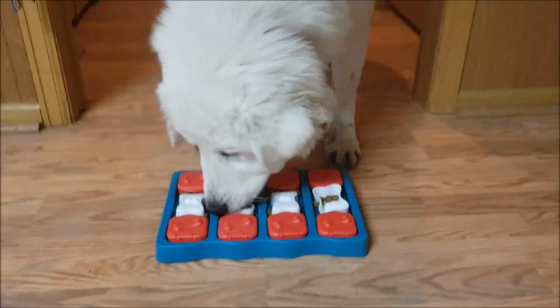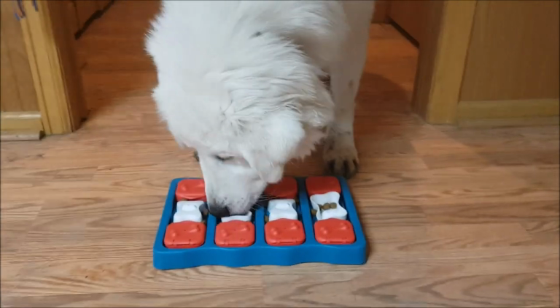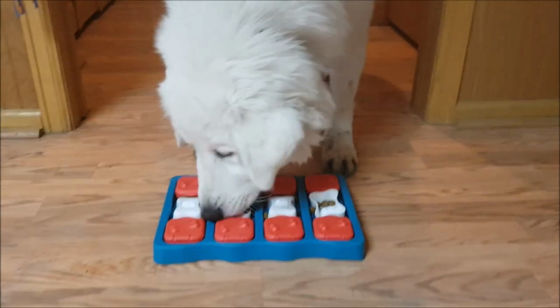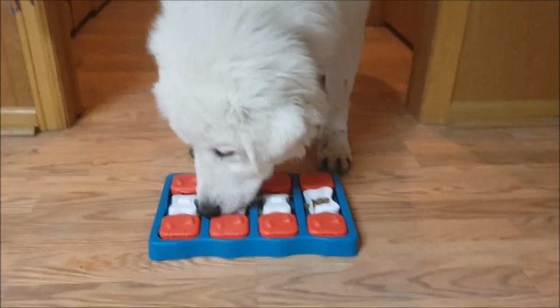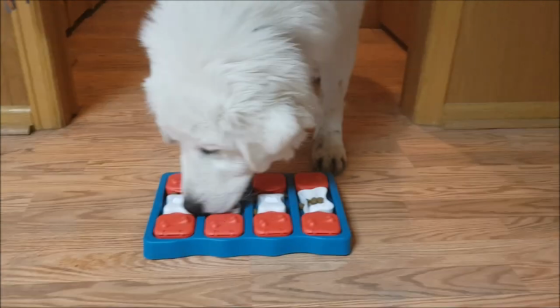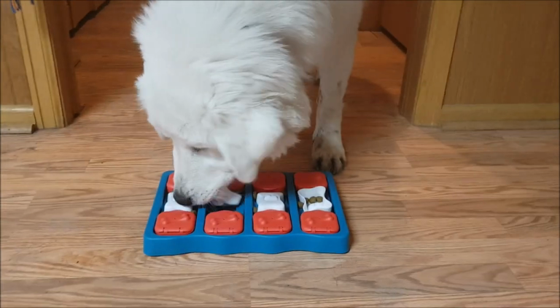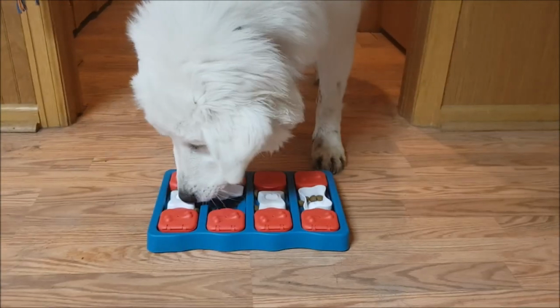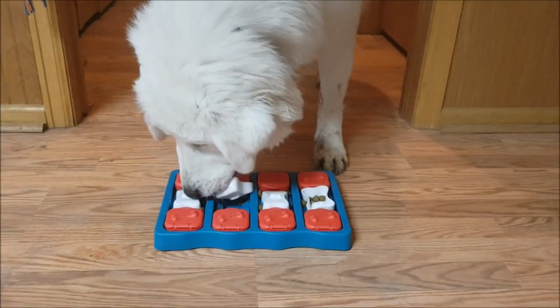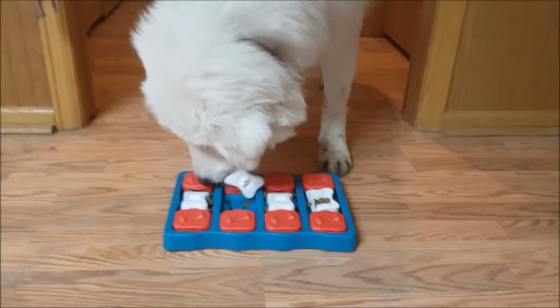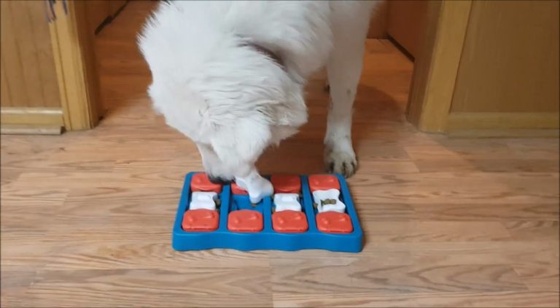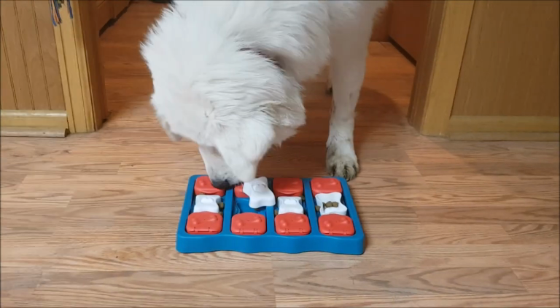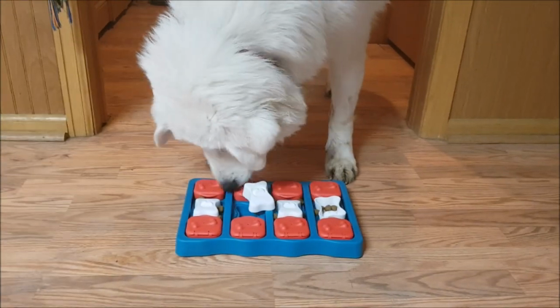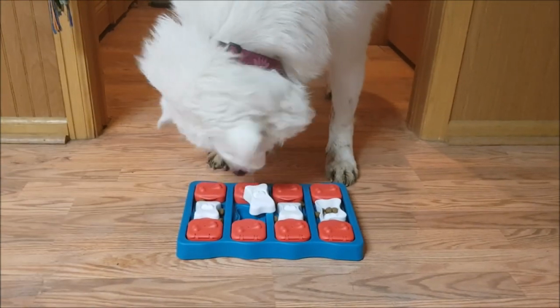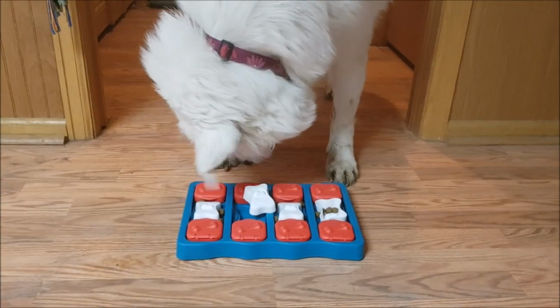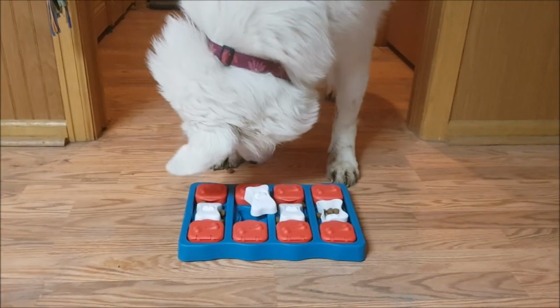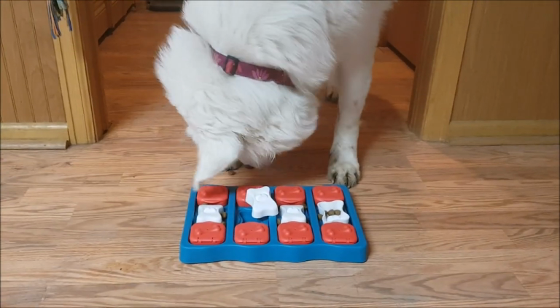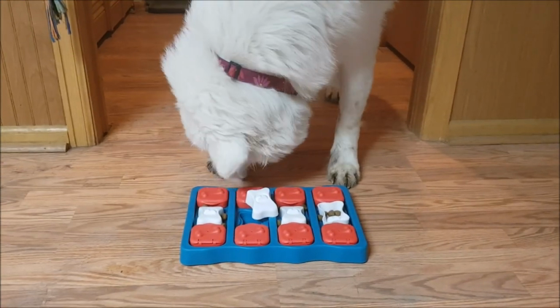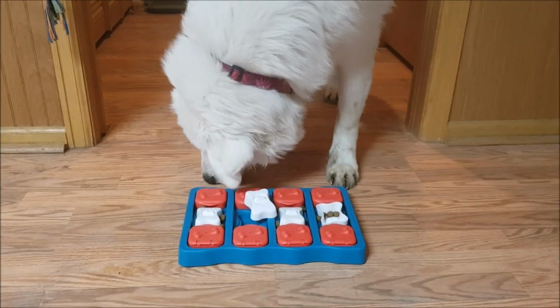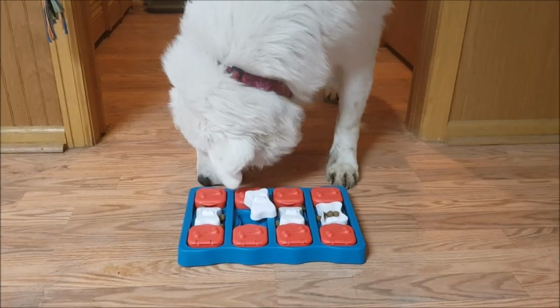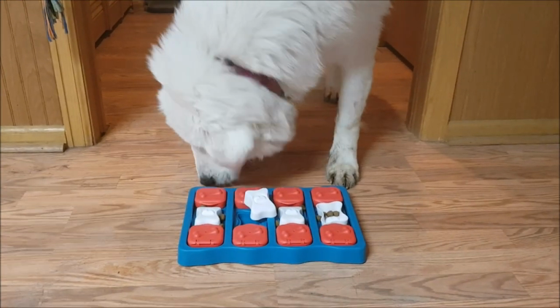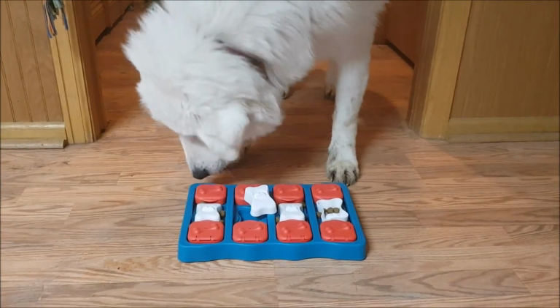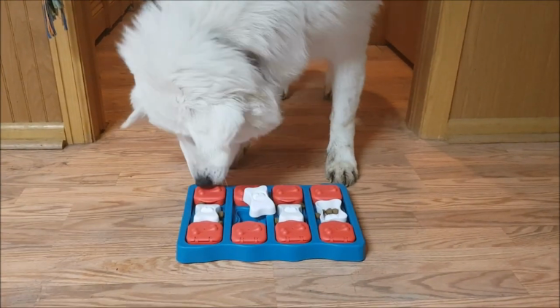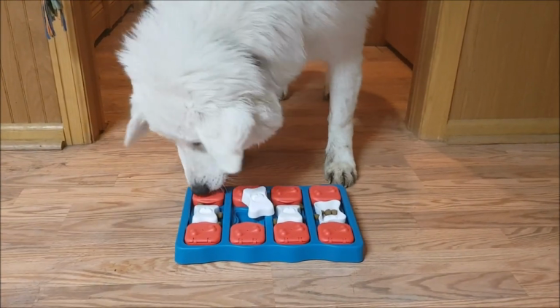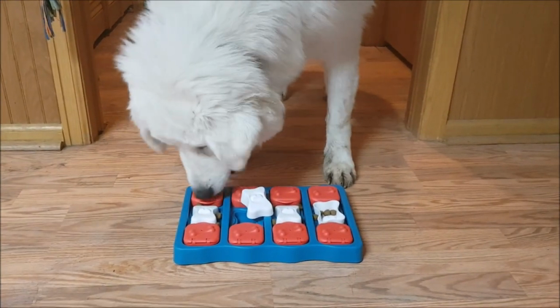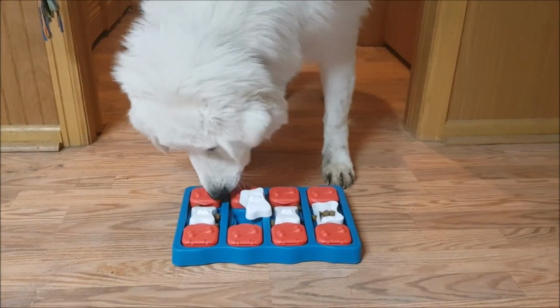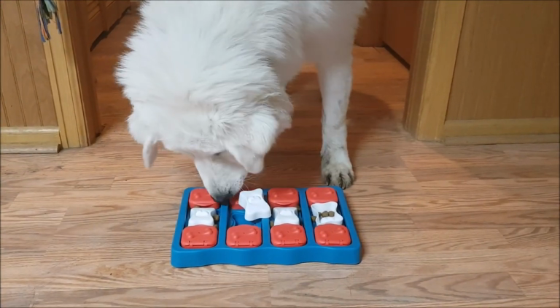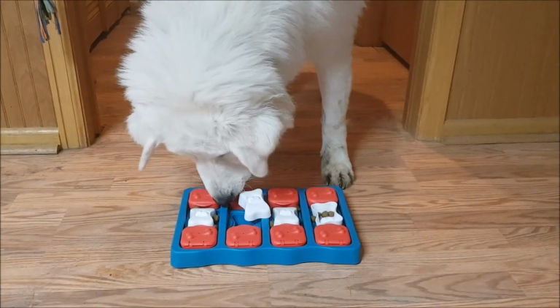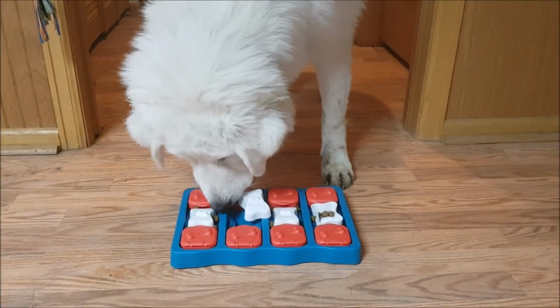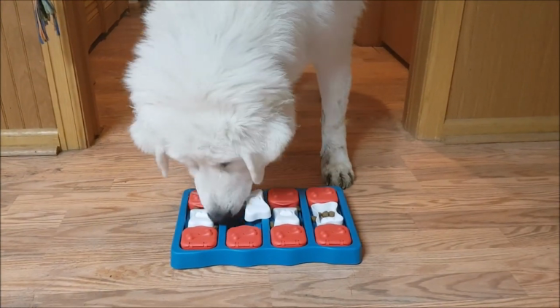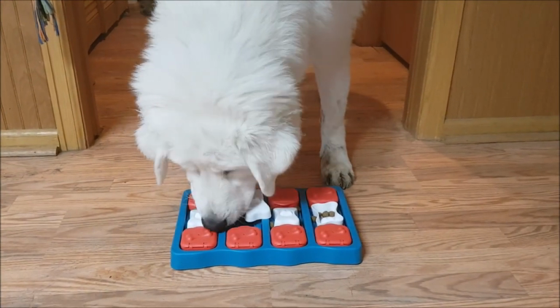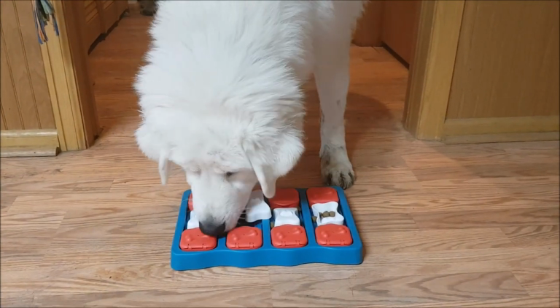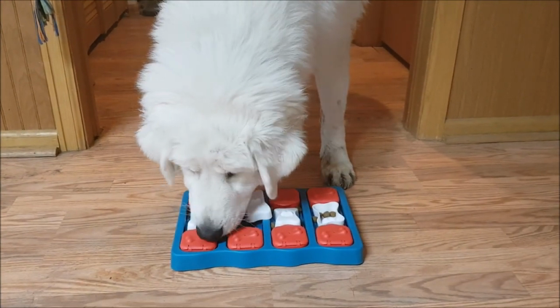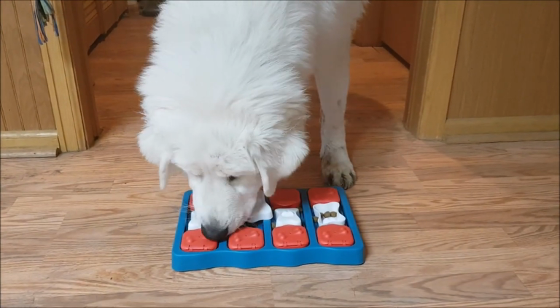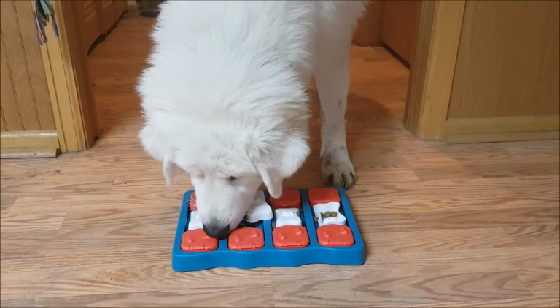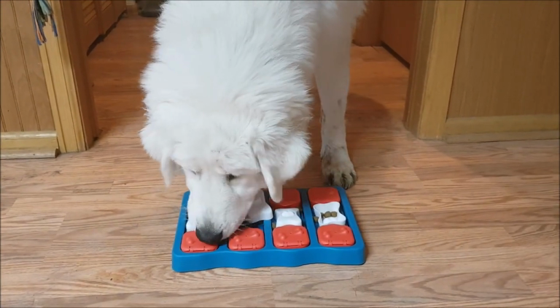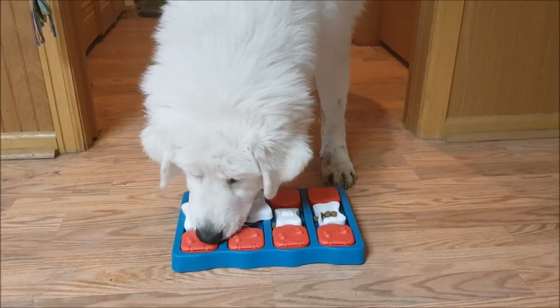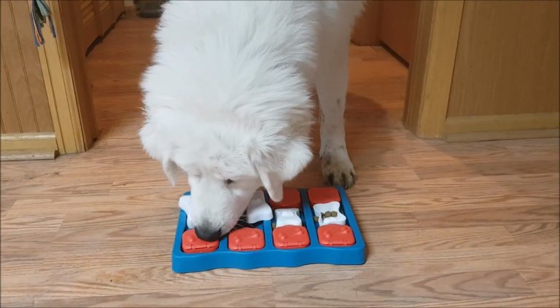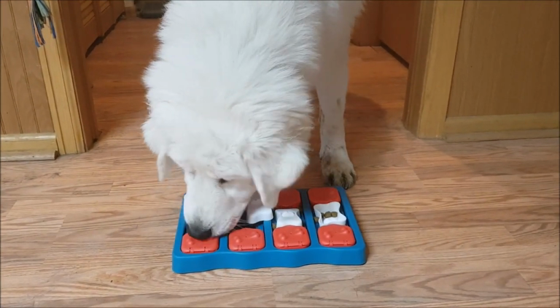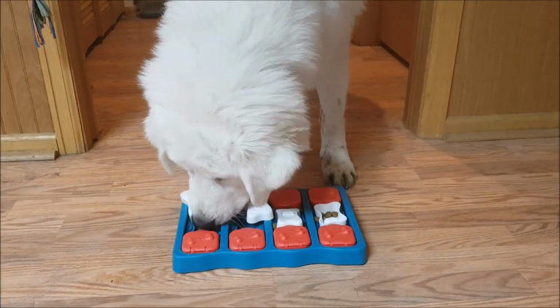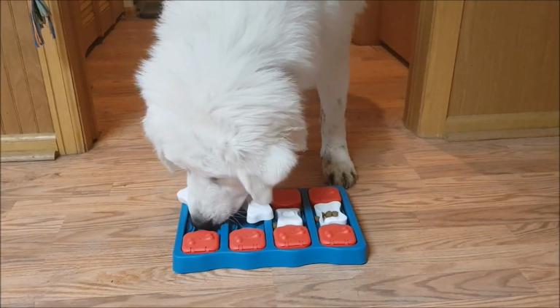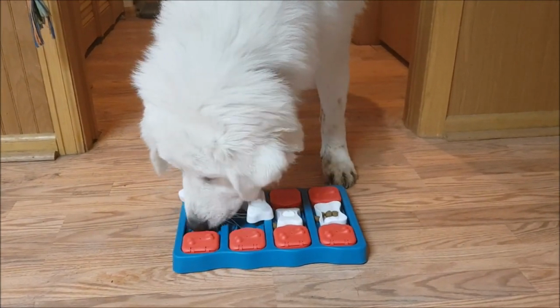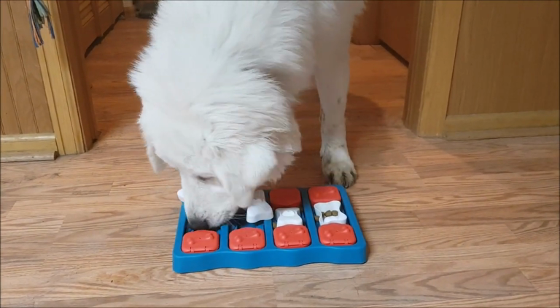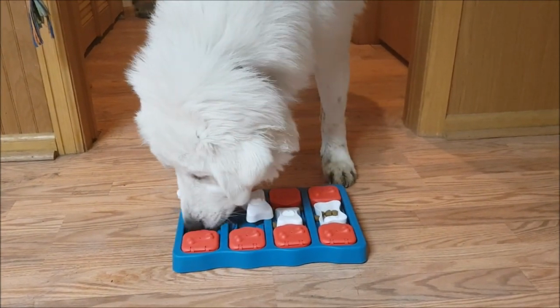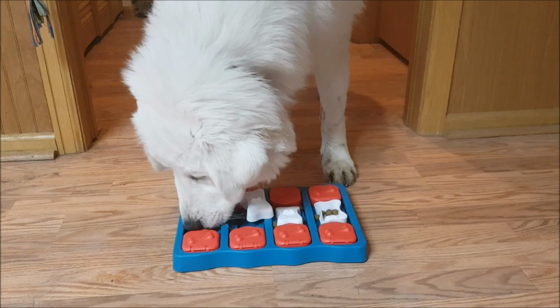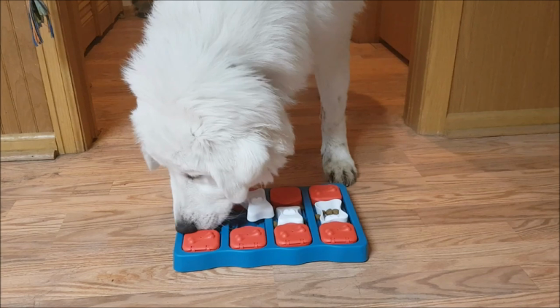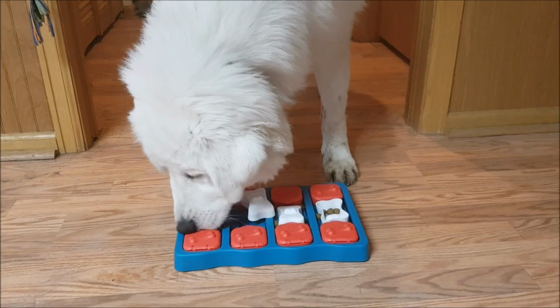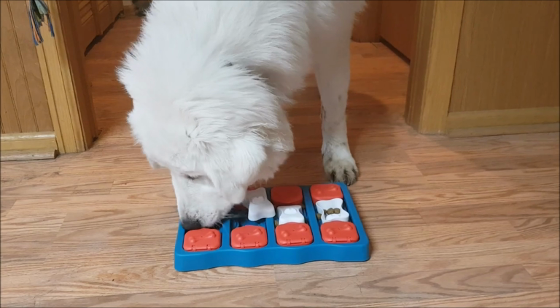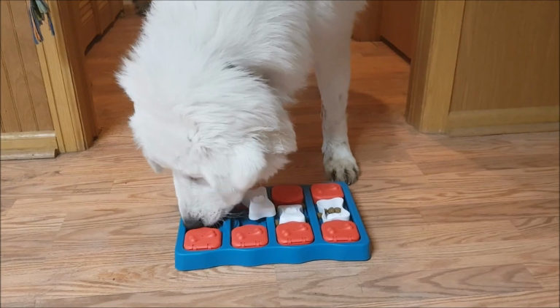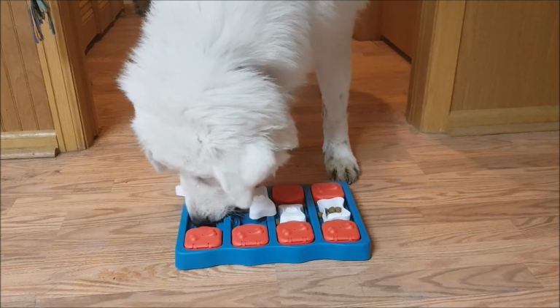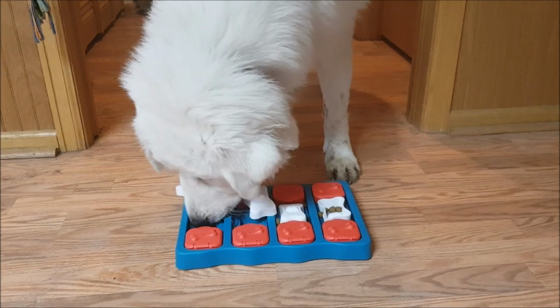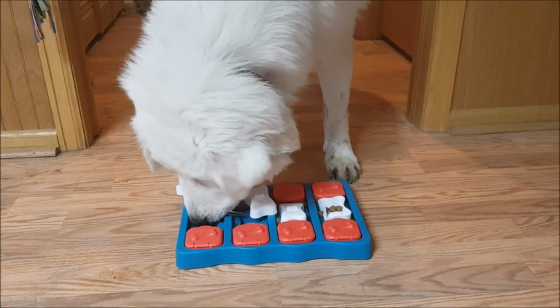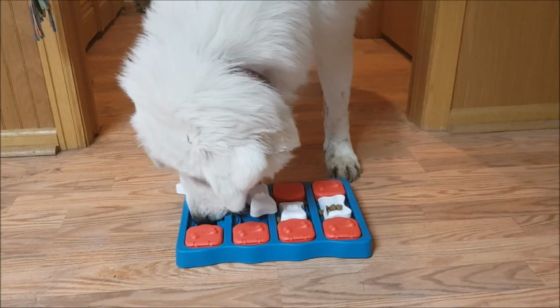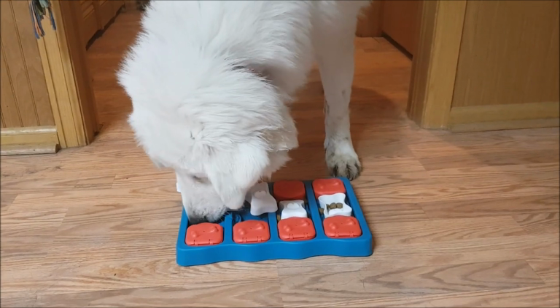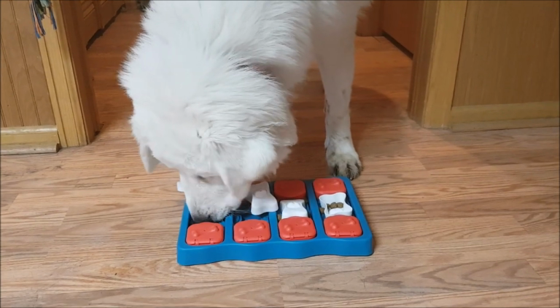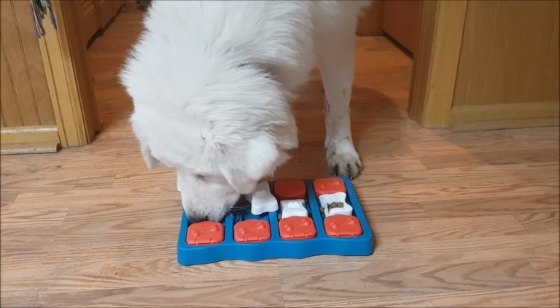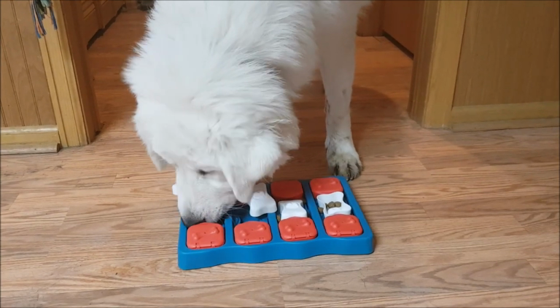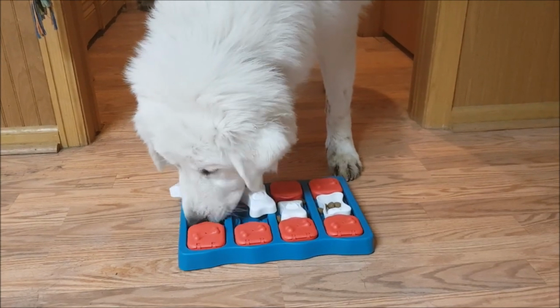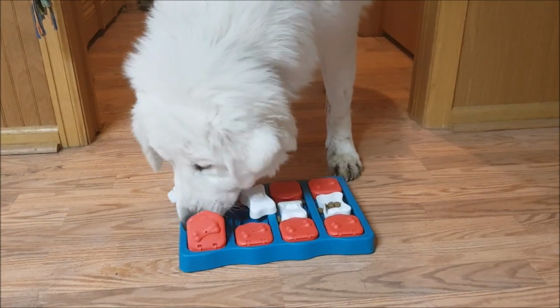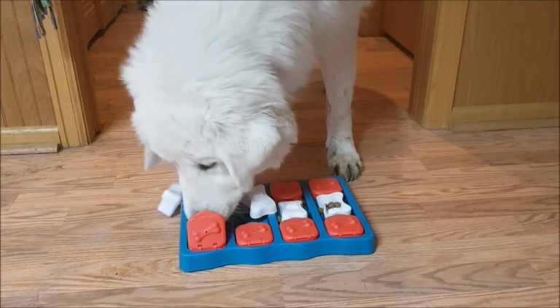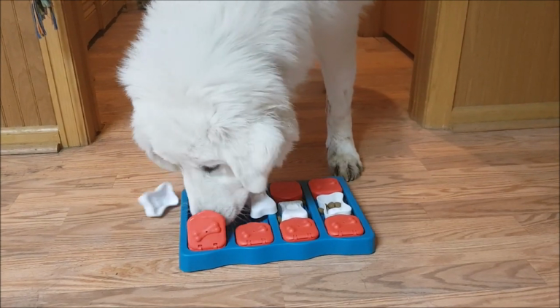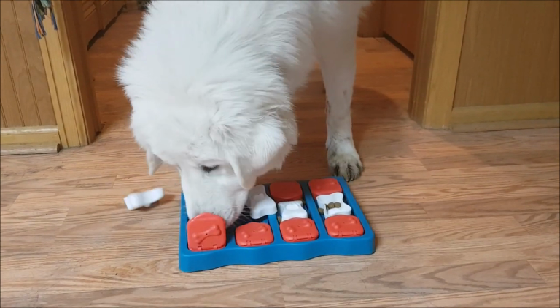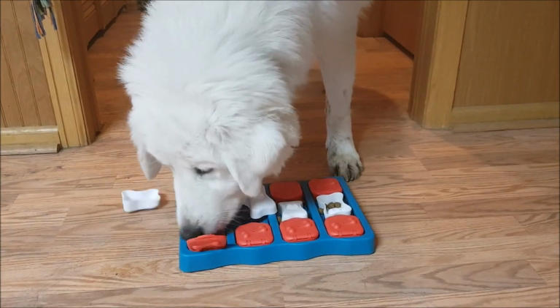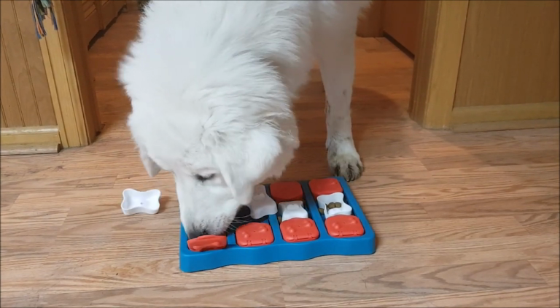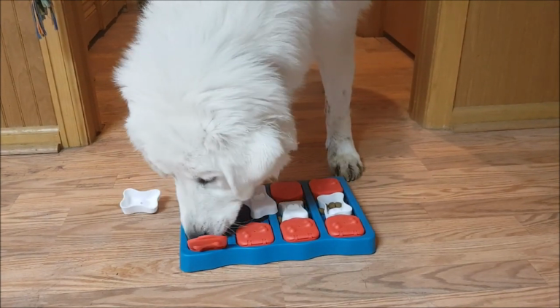Here's Roxy tackling this puzzle. She finished in 2 and a half minutes. I sped up the rest of her video 4 times faster.